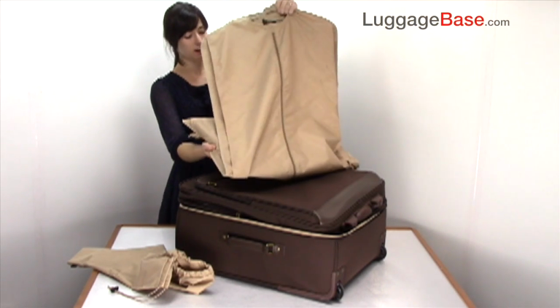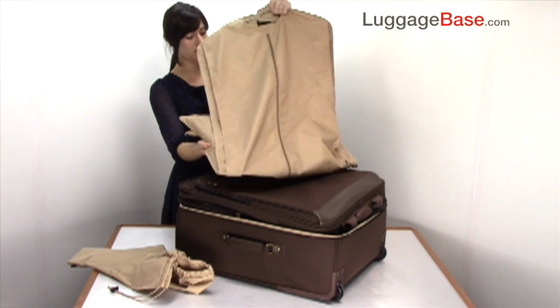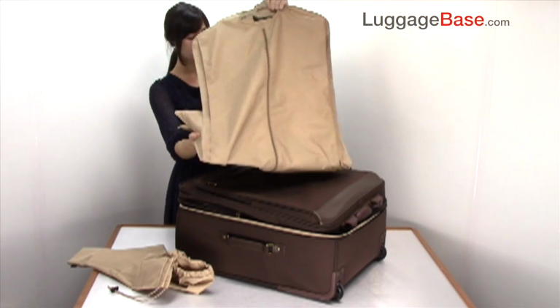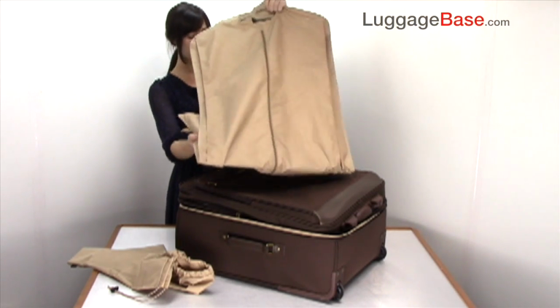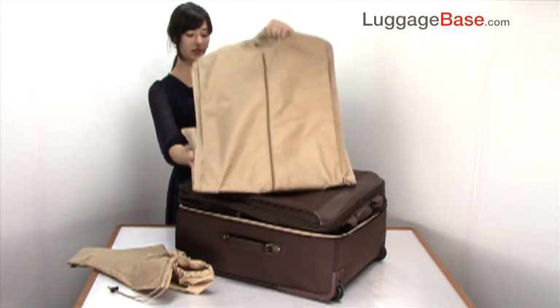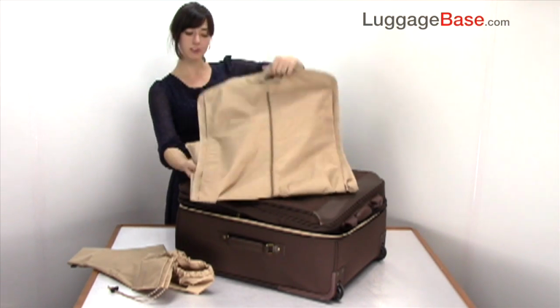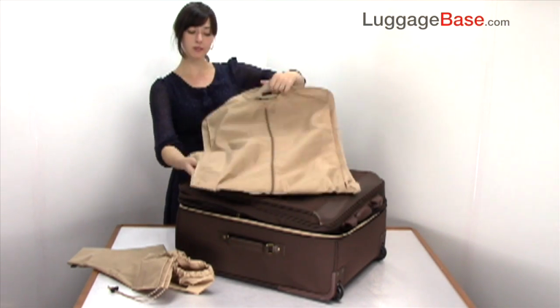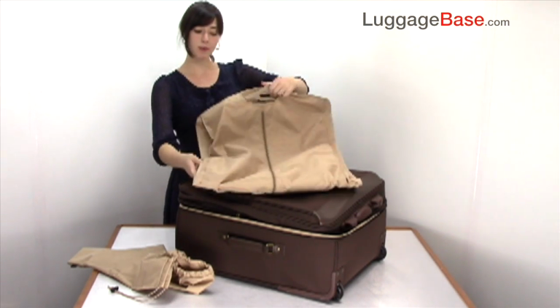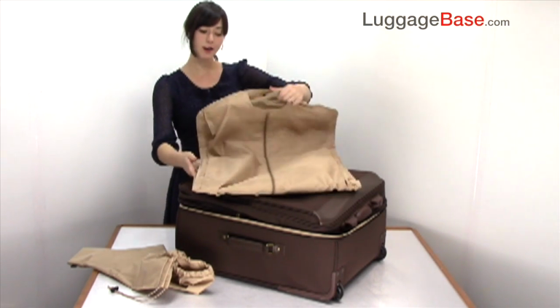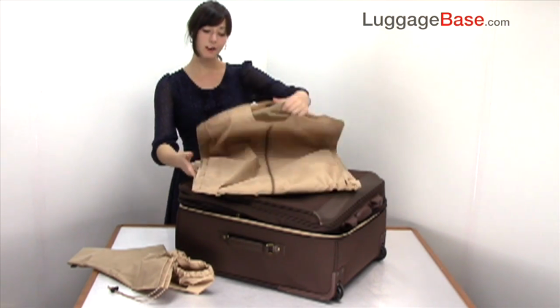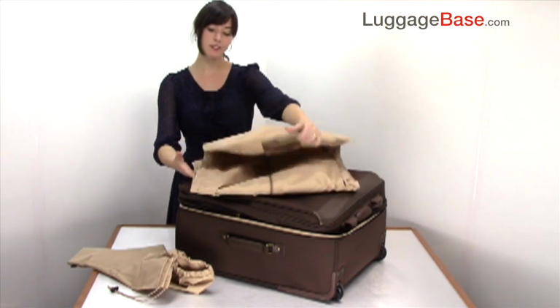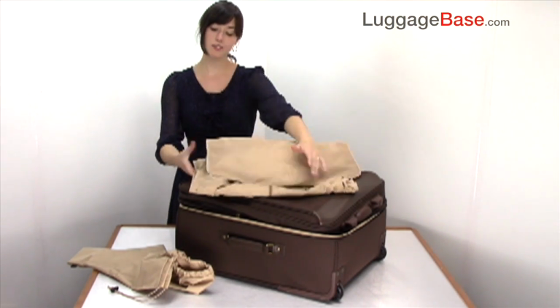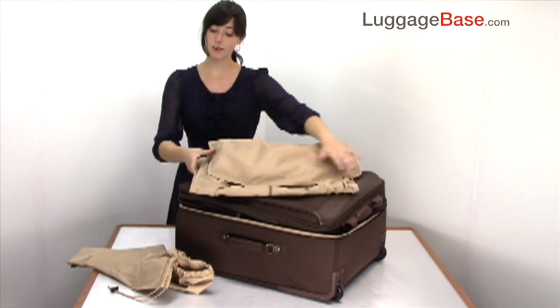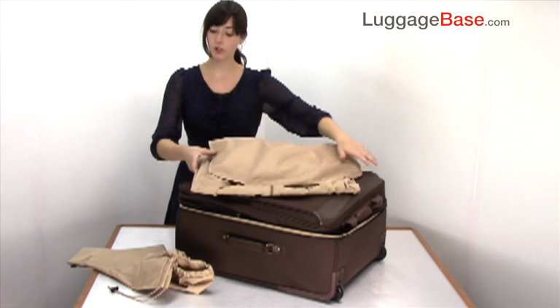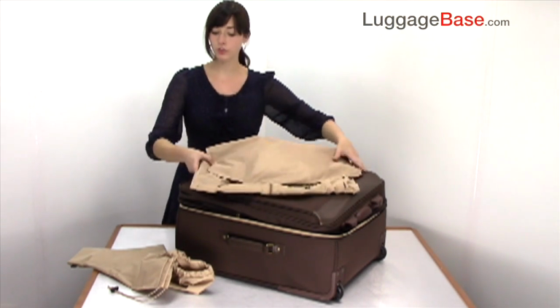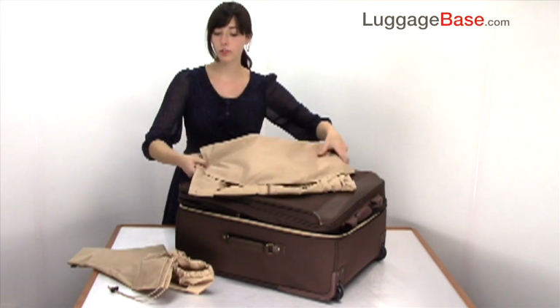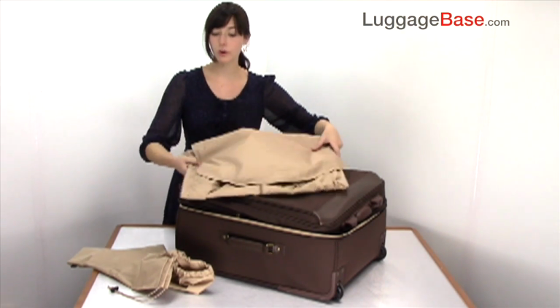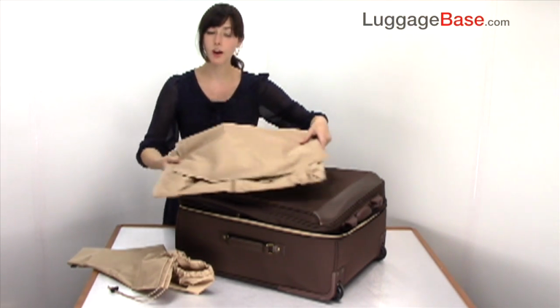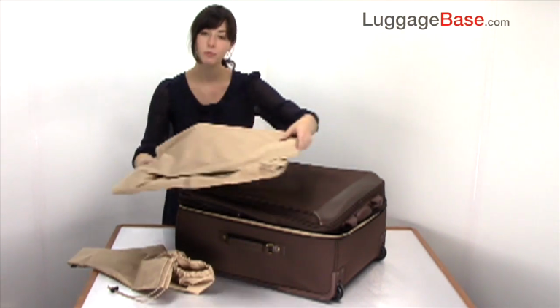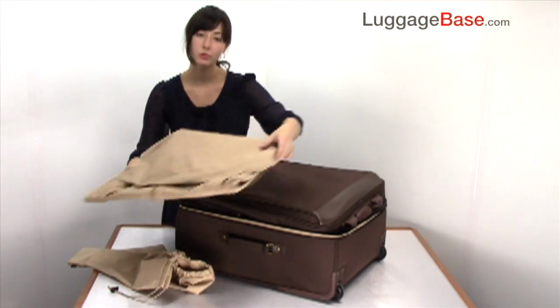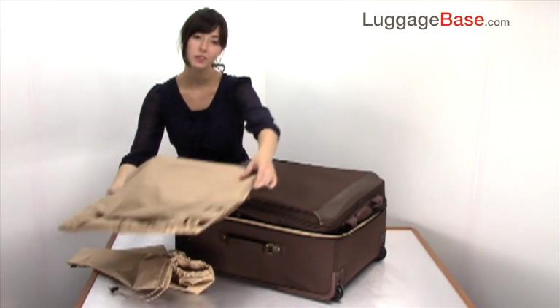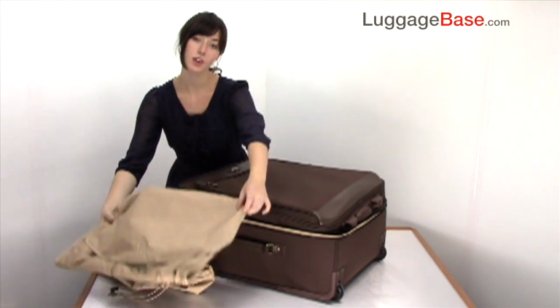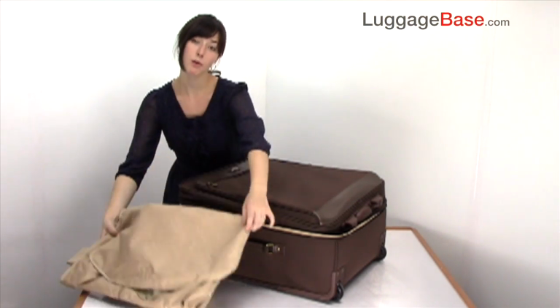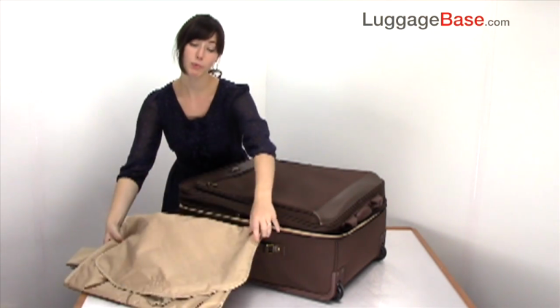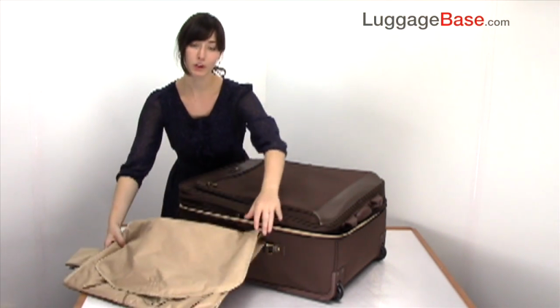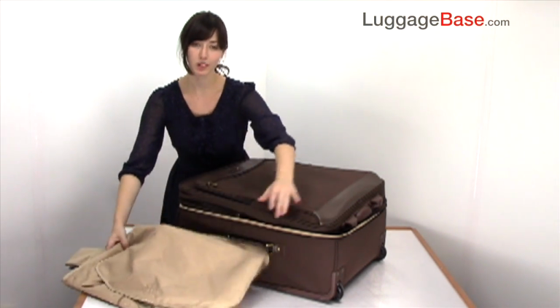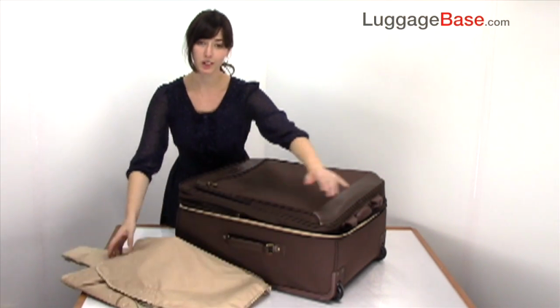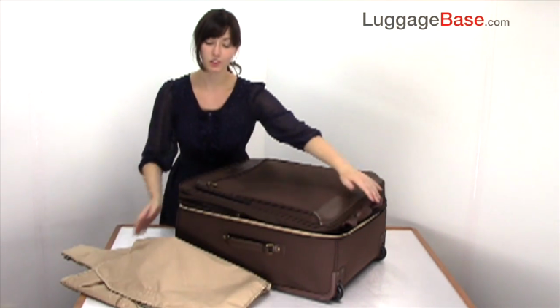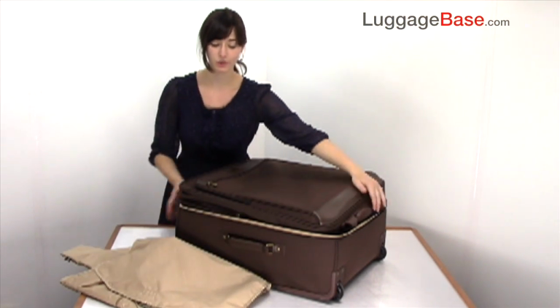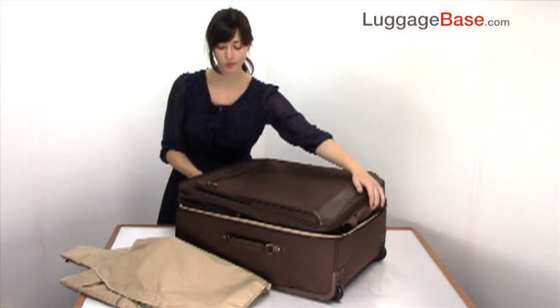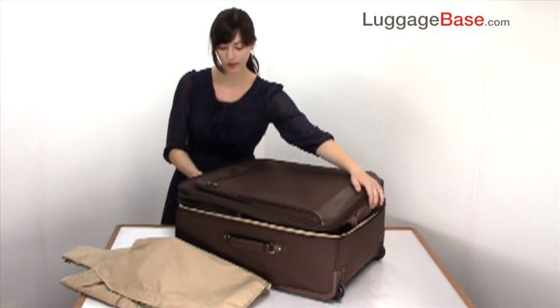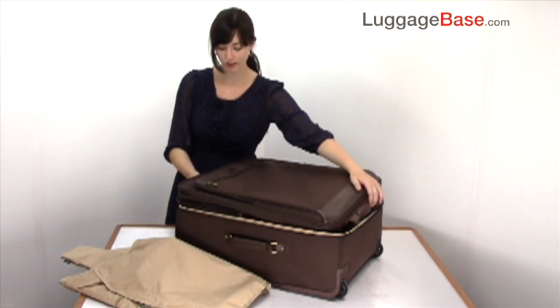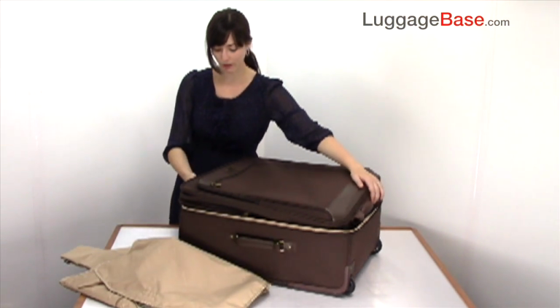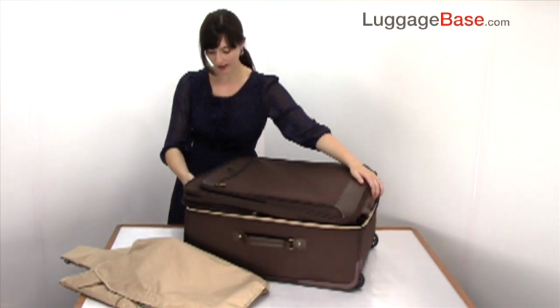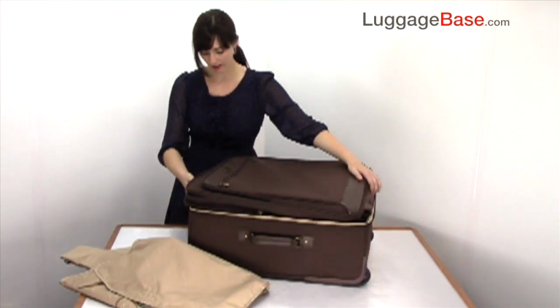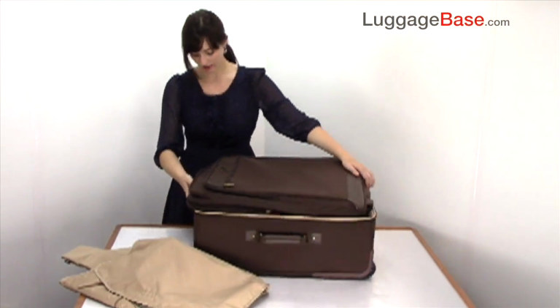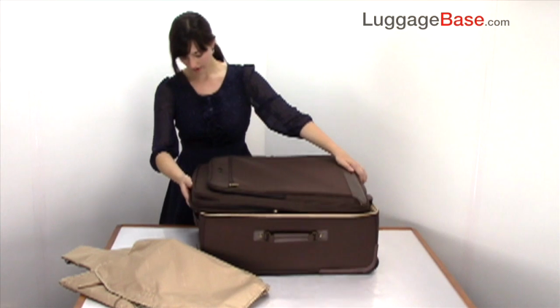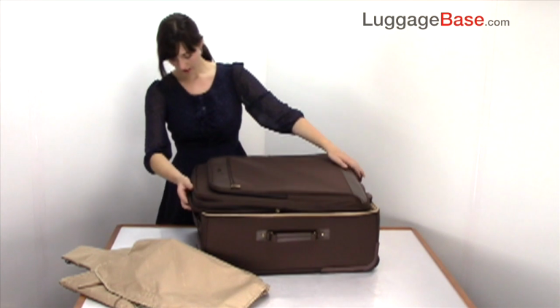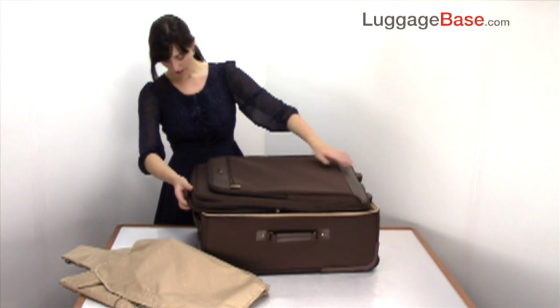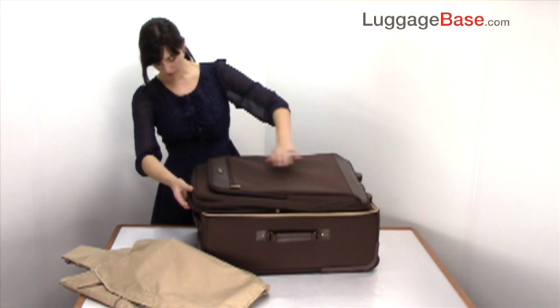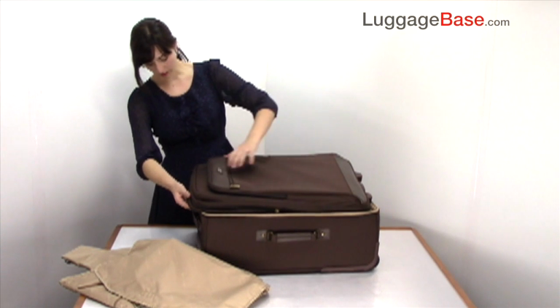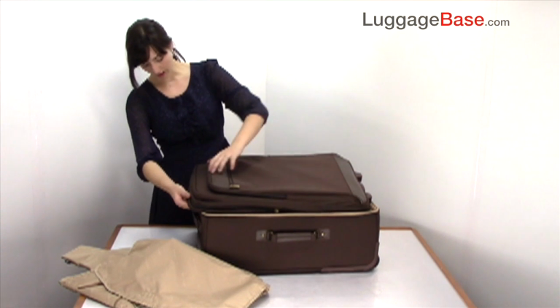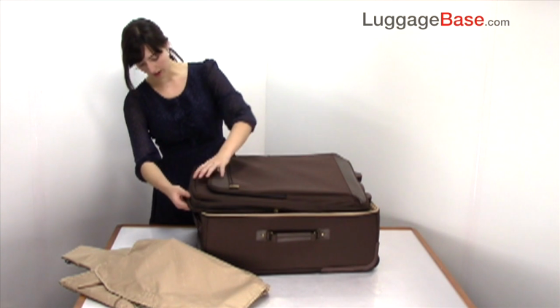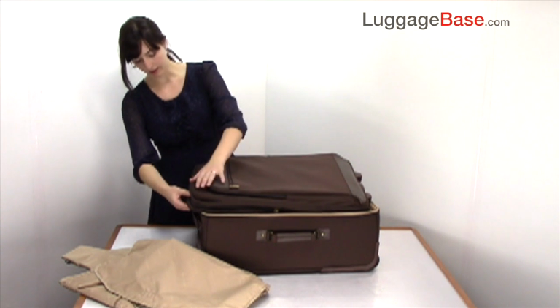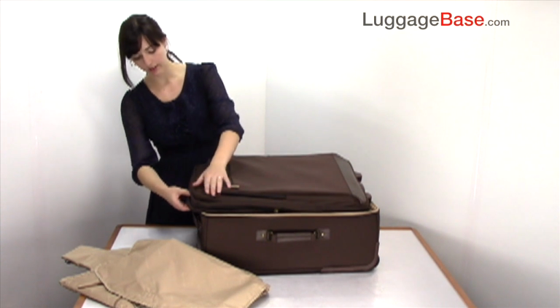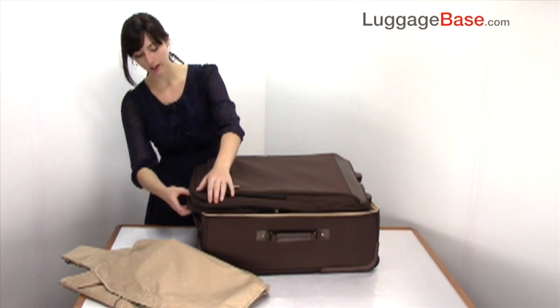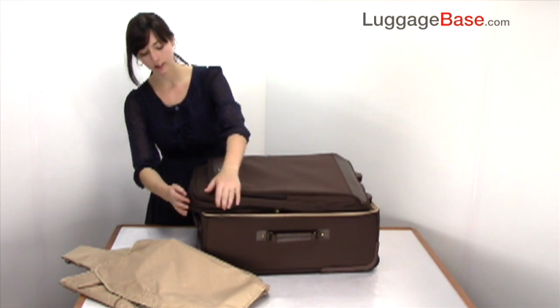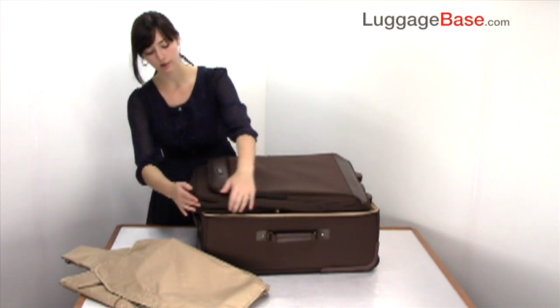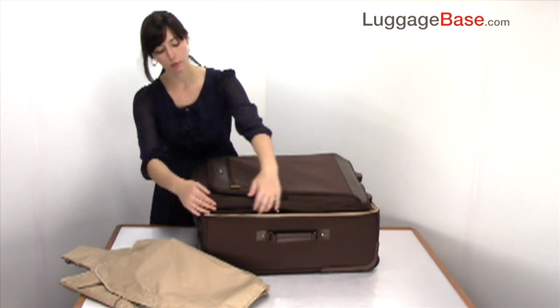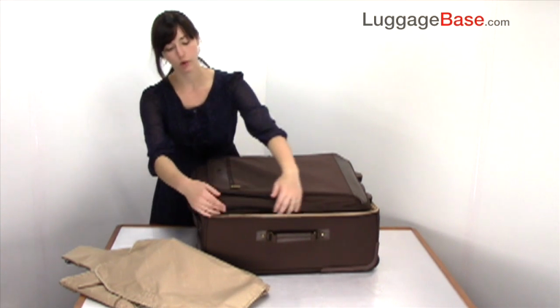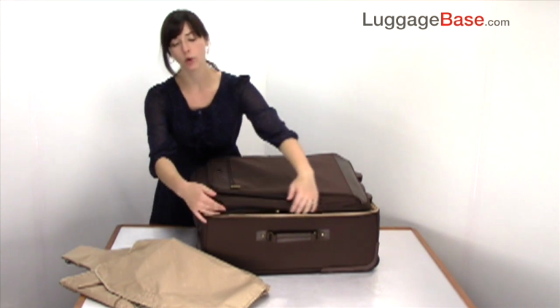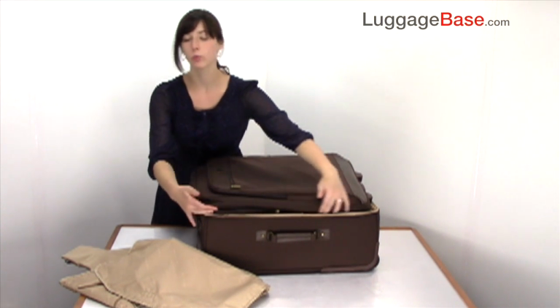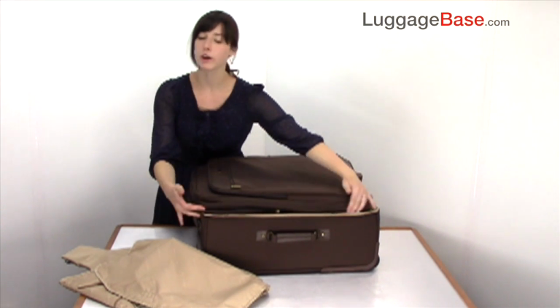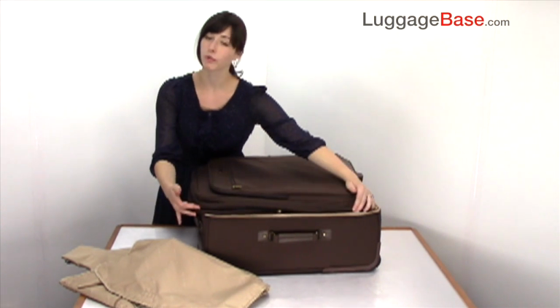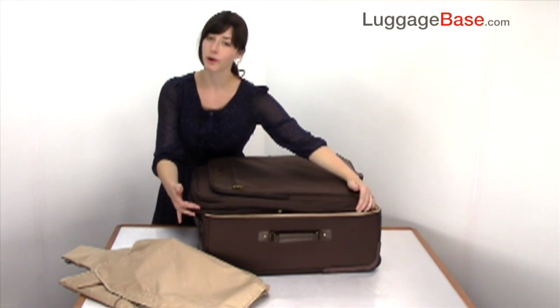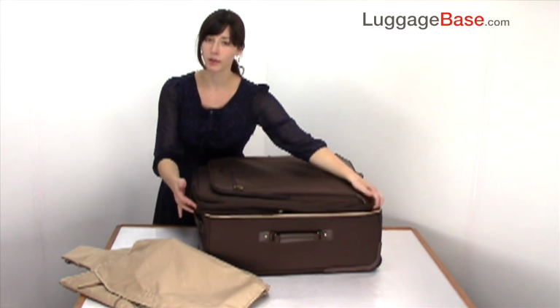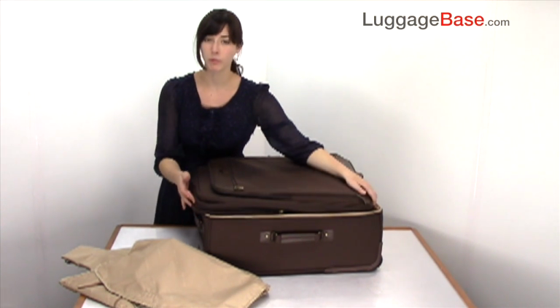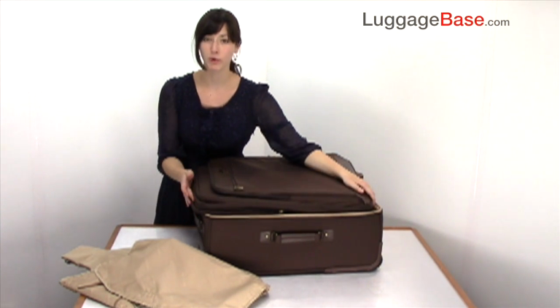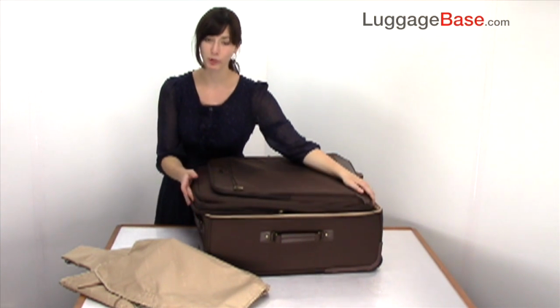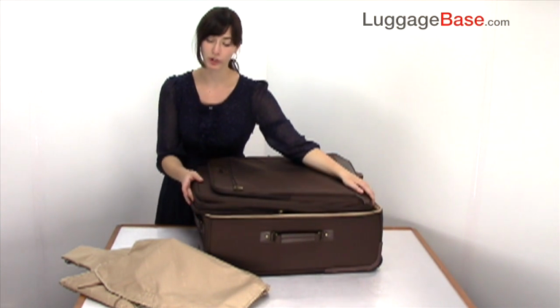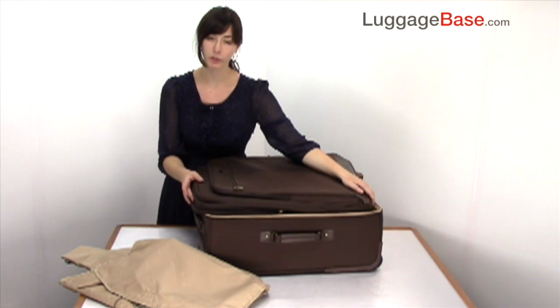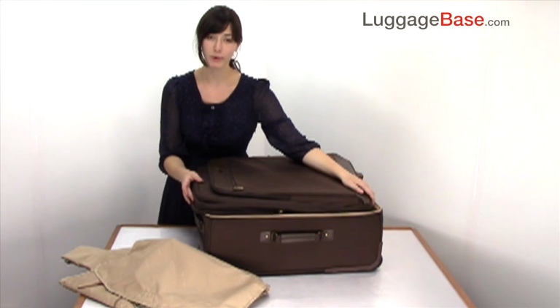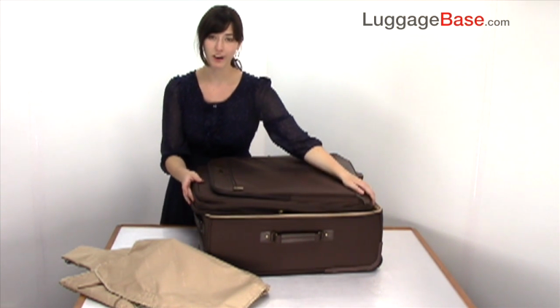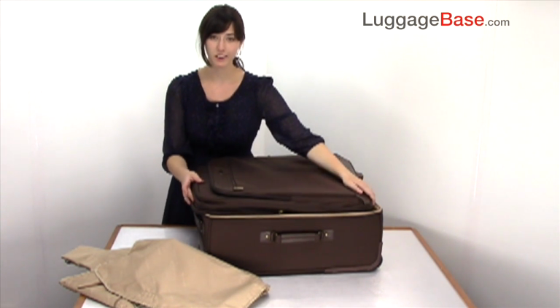As big as this bag is, it also comes with the capability to expand via a second zipper all the way around the perimeter of the bag.